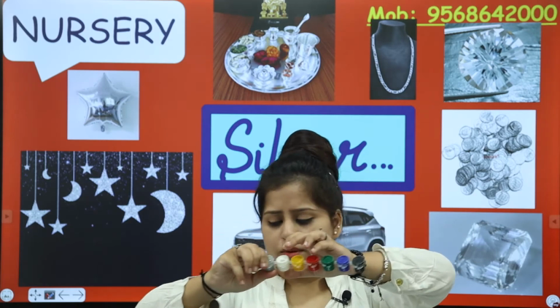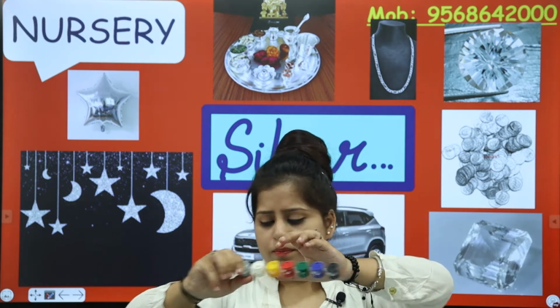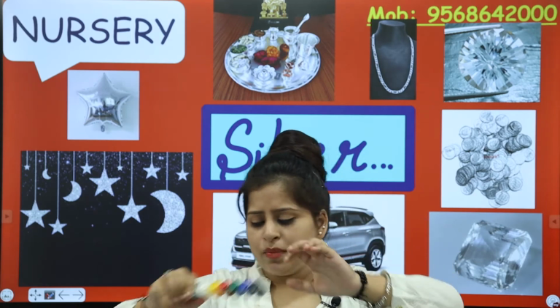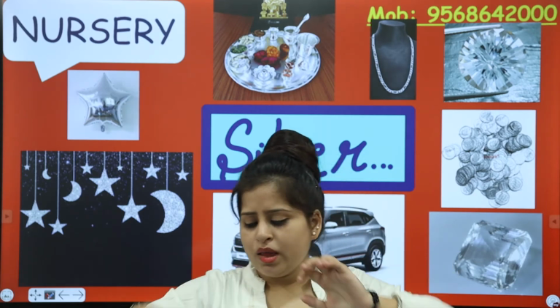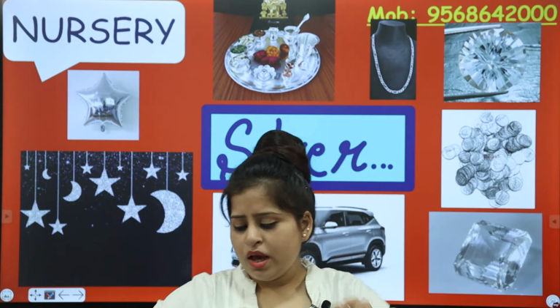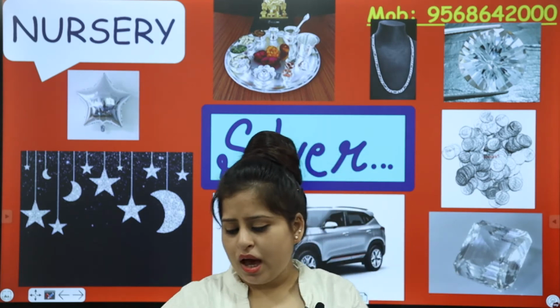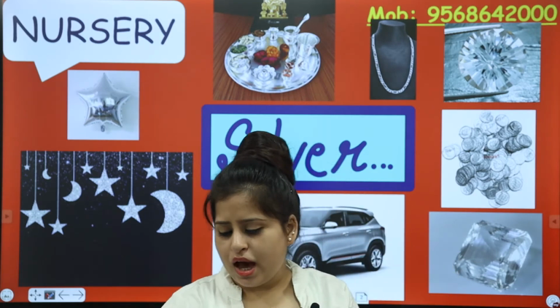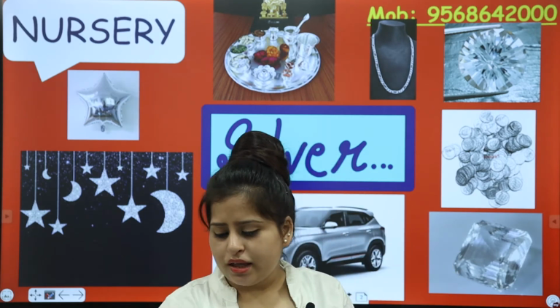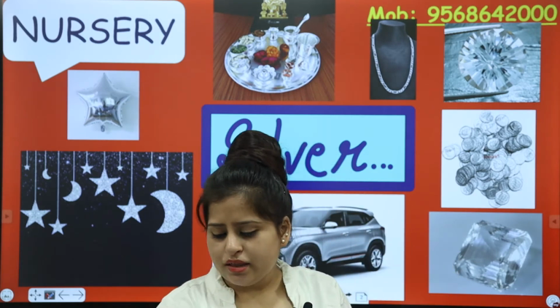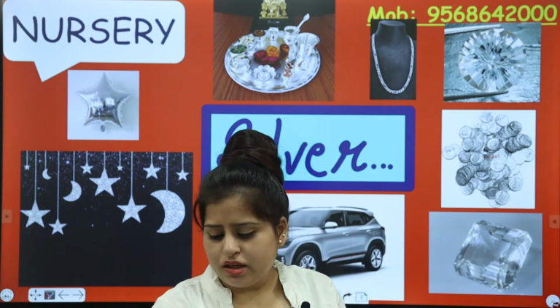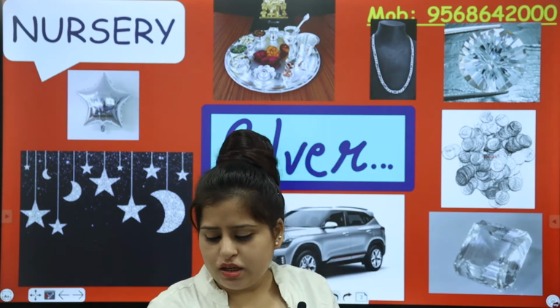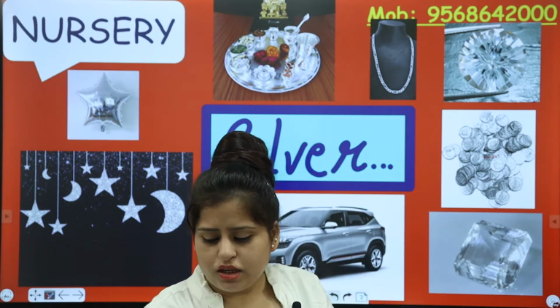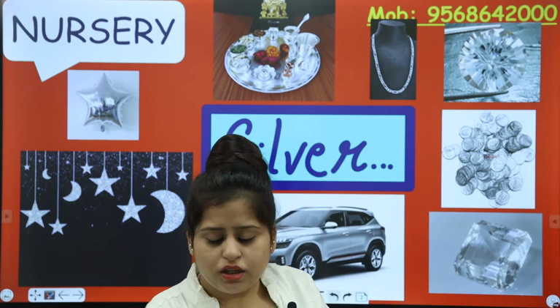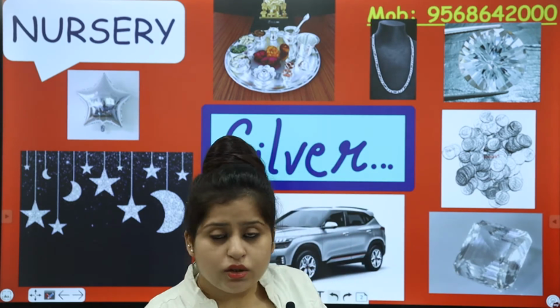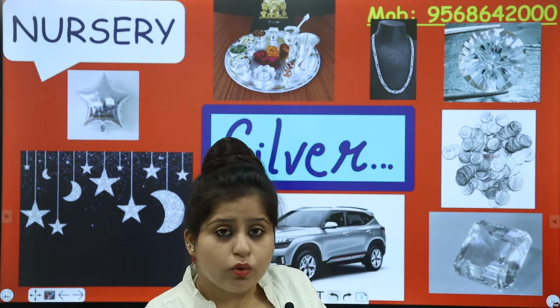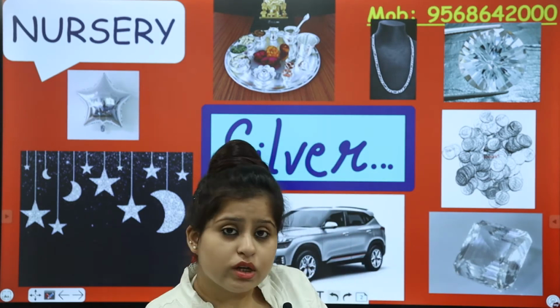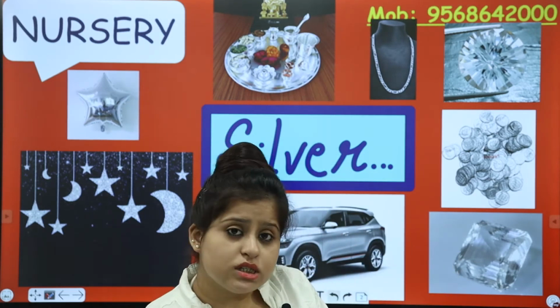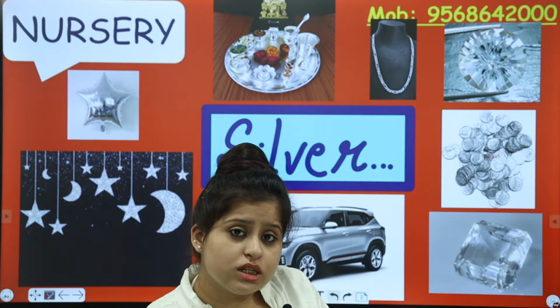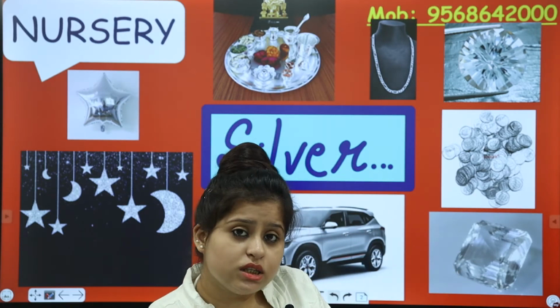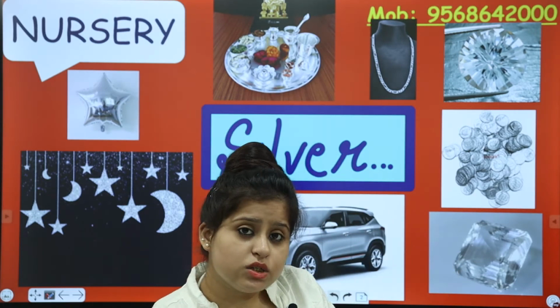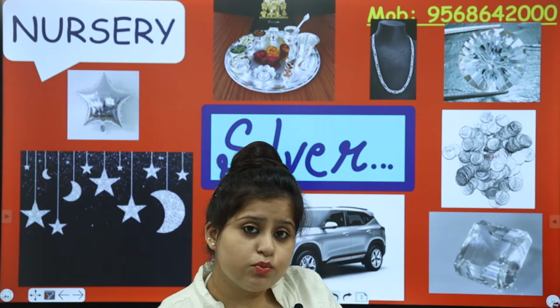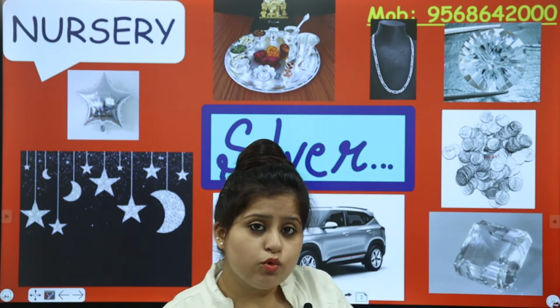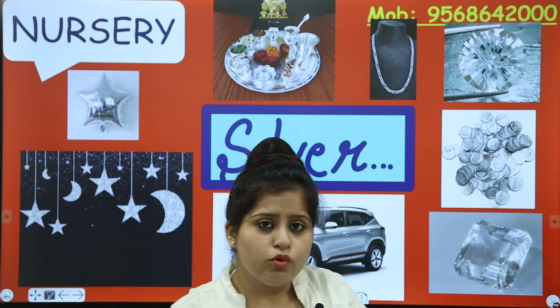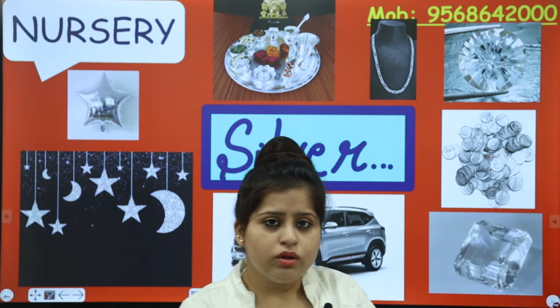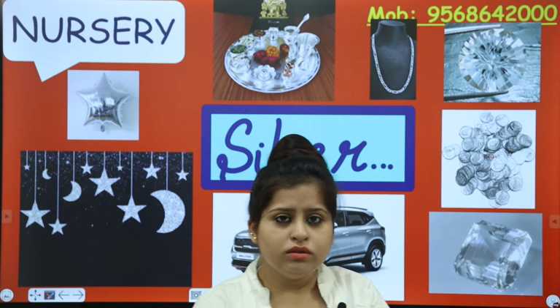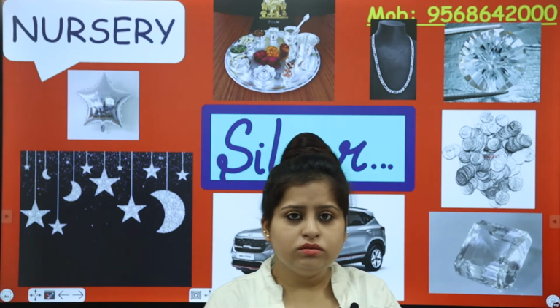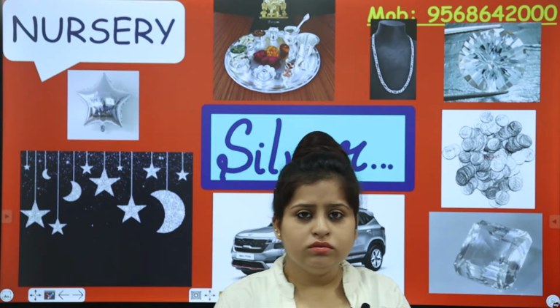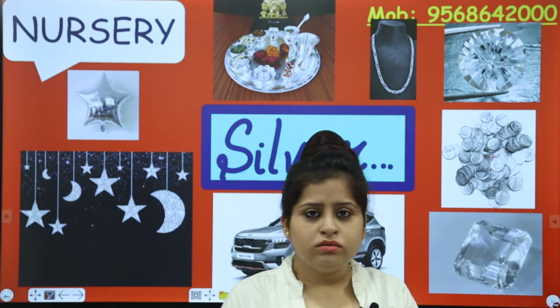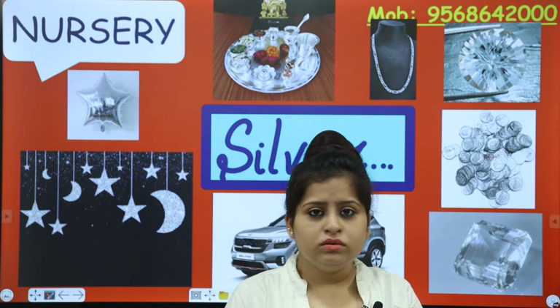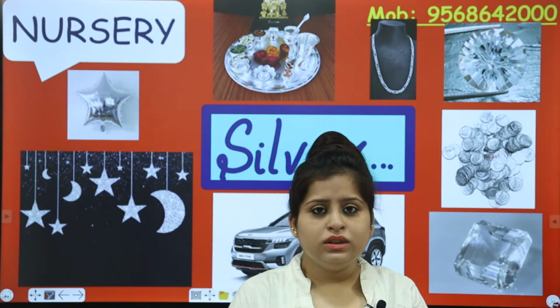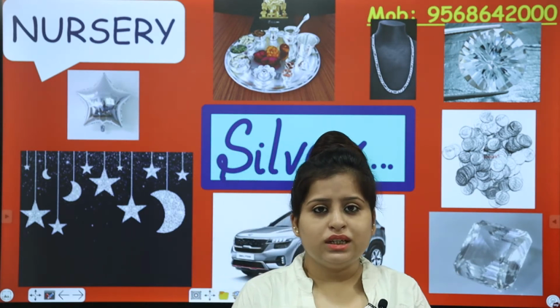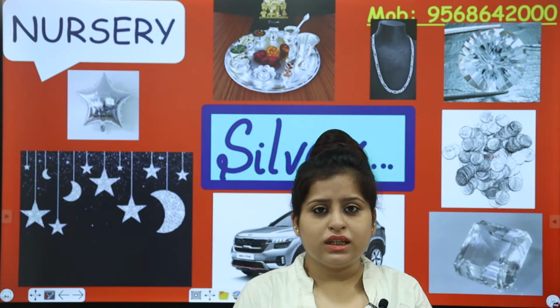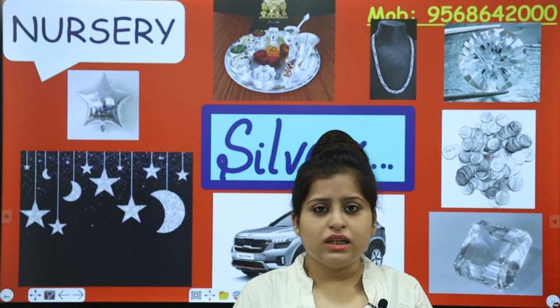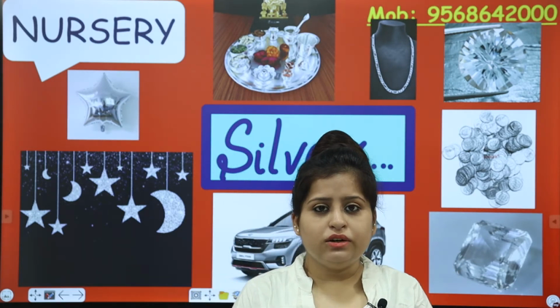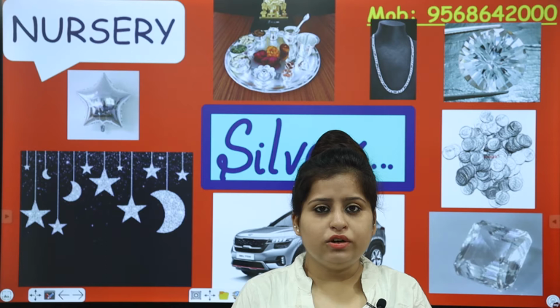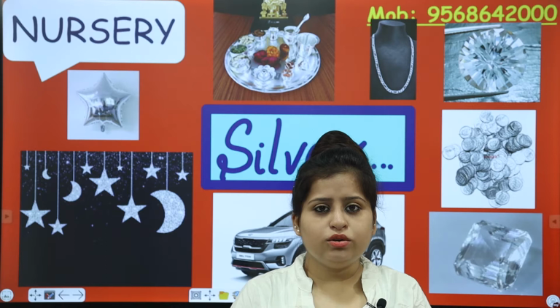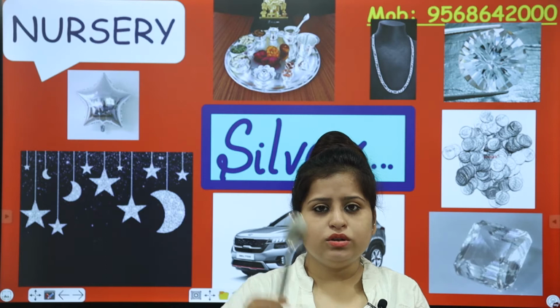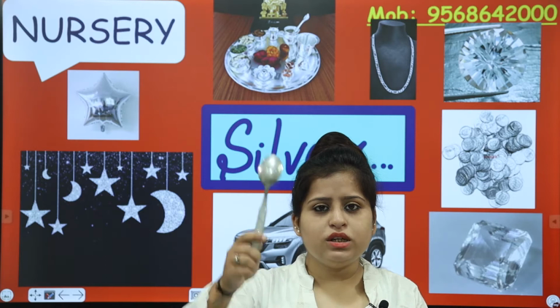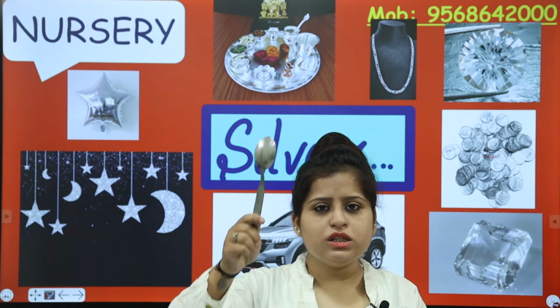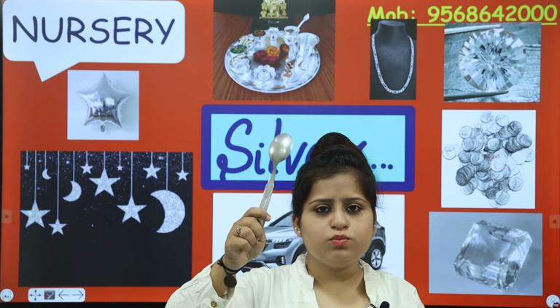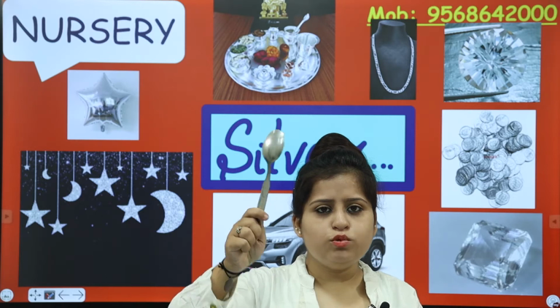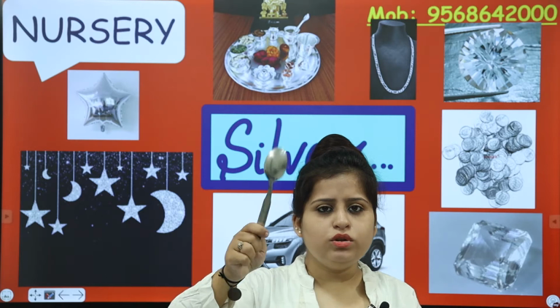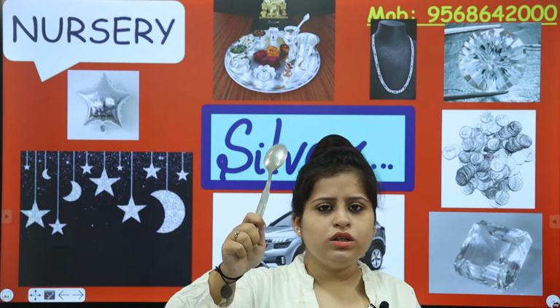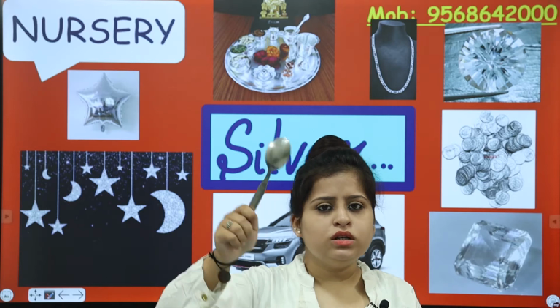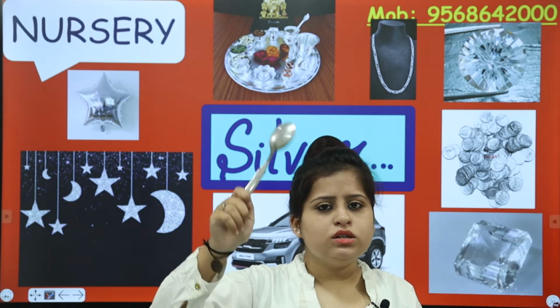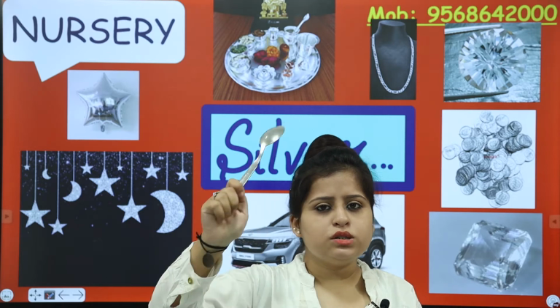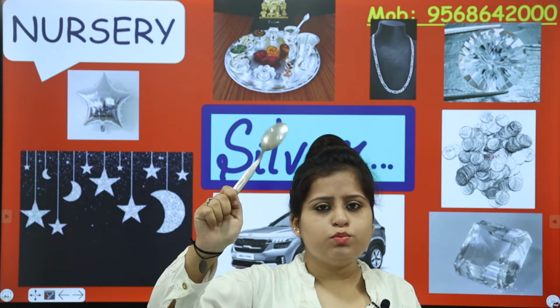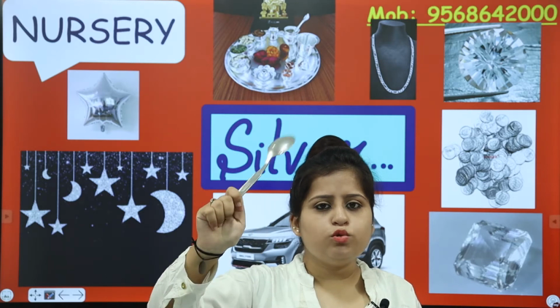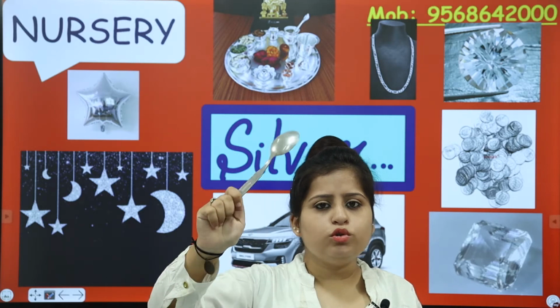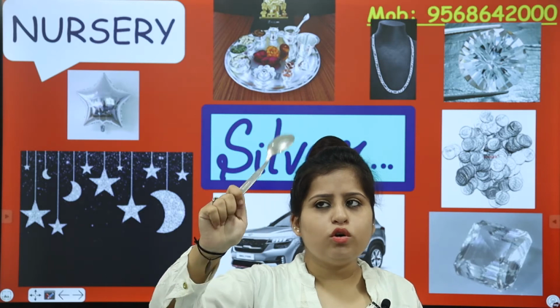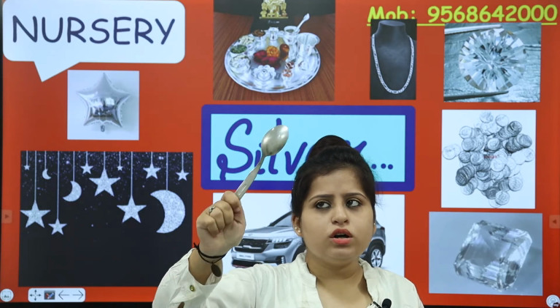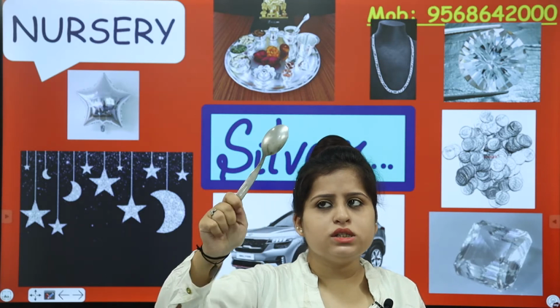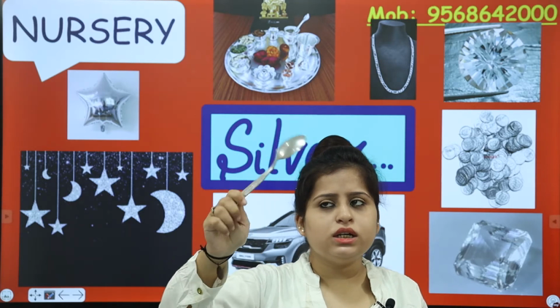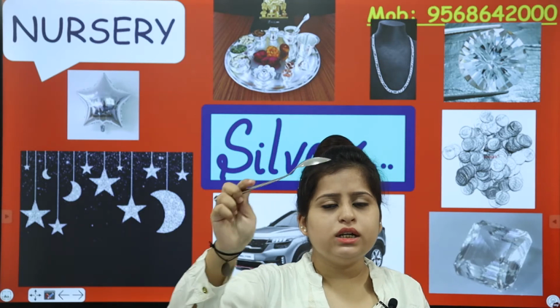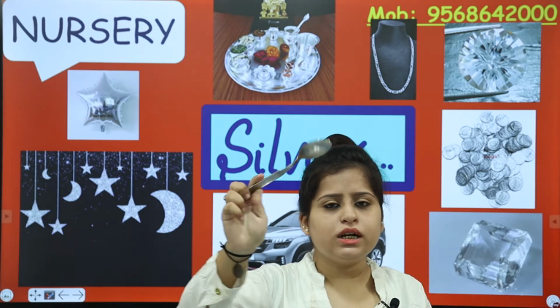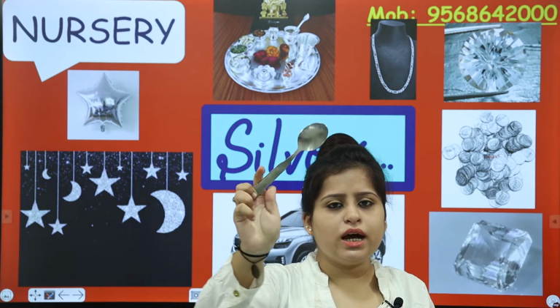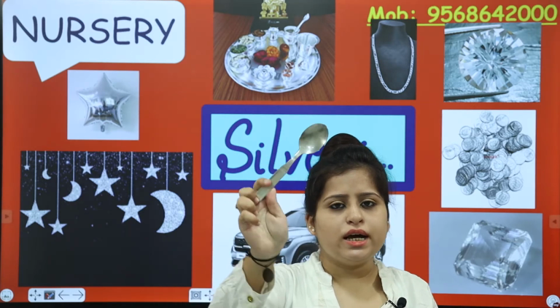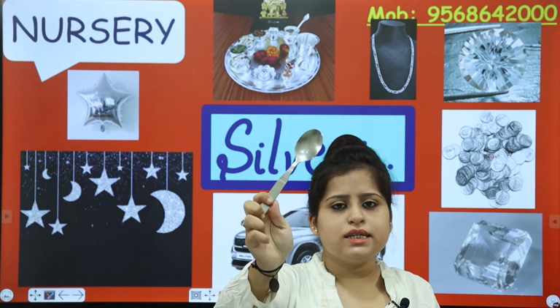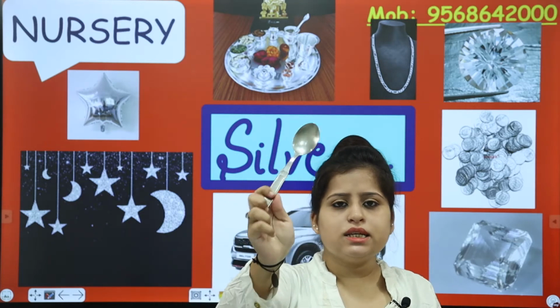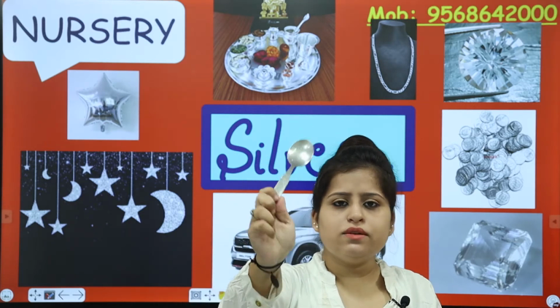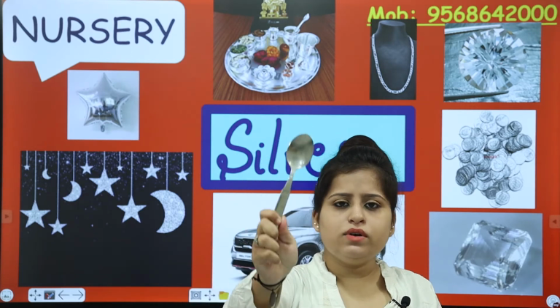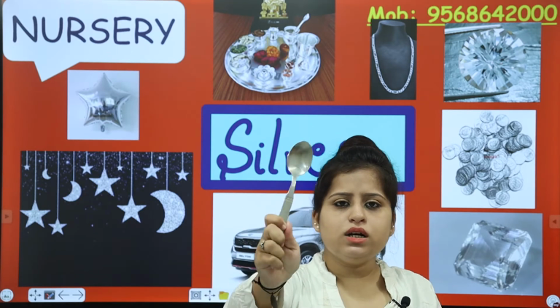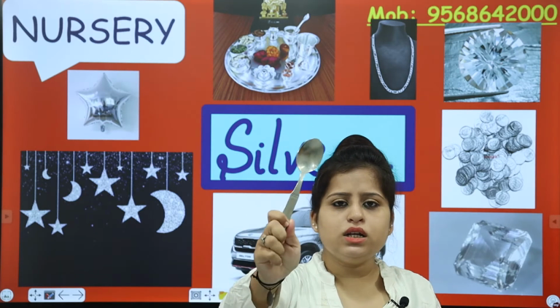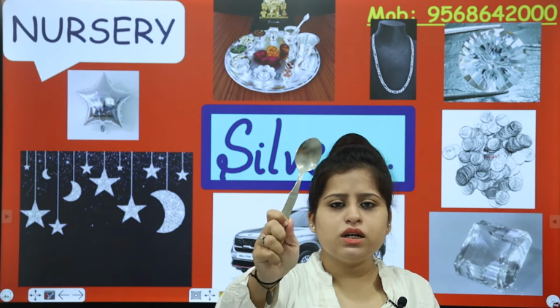You can see this spoon — a cupcake spoon. Which colour is the spoon? What colour is it? It is silver colour.